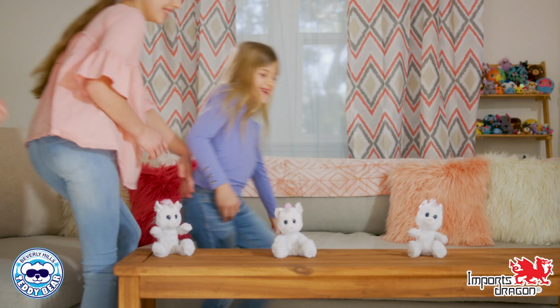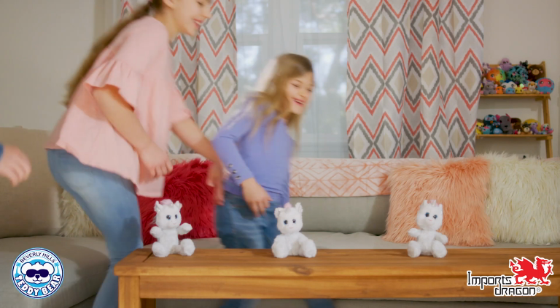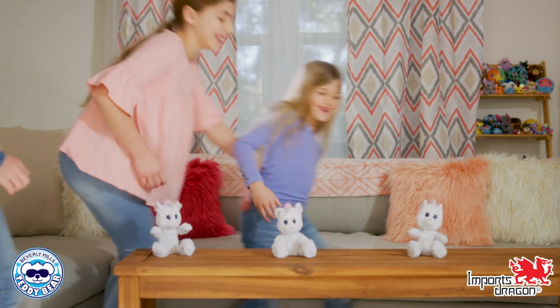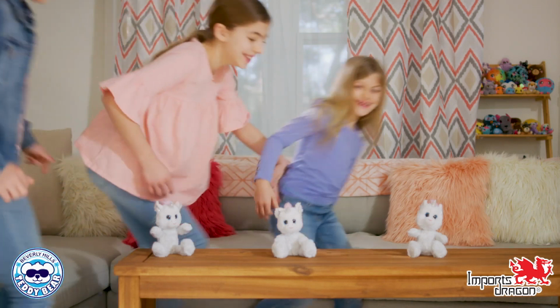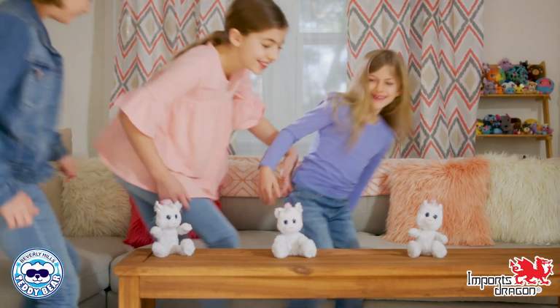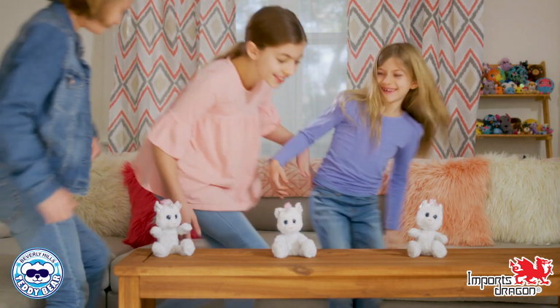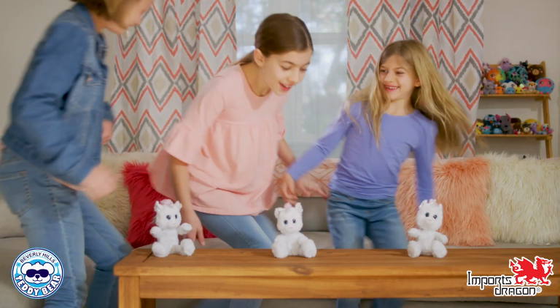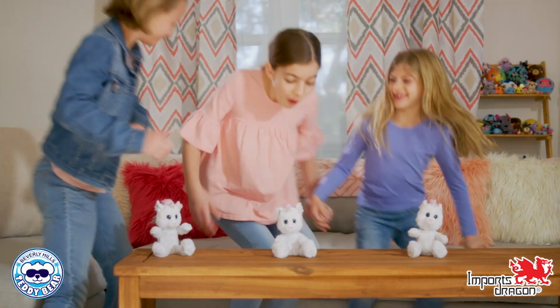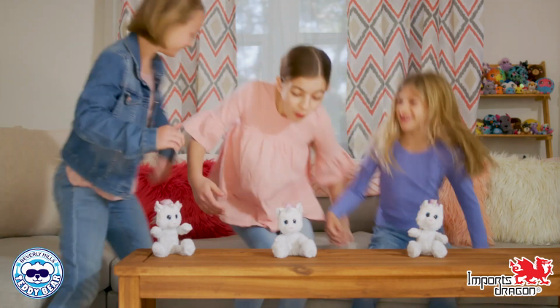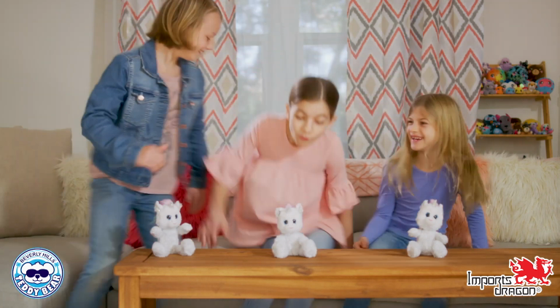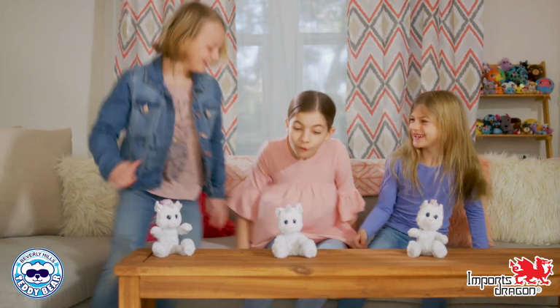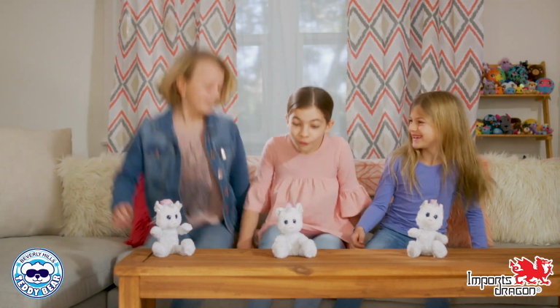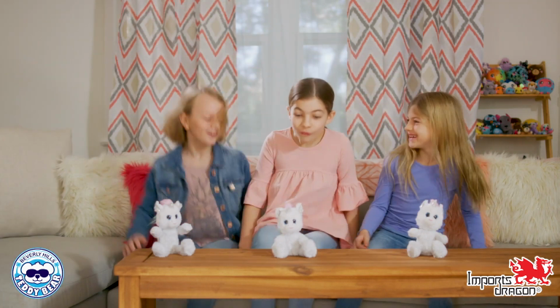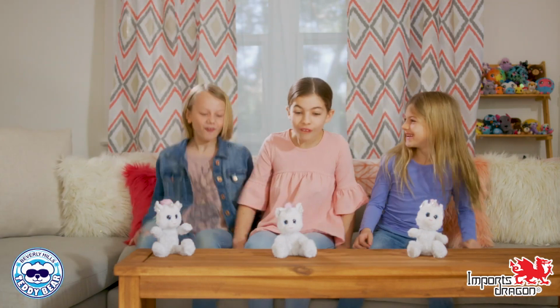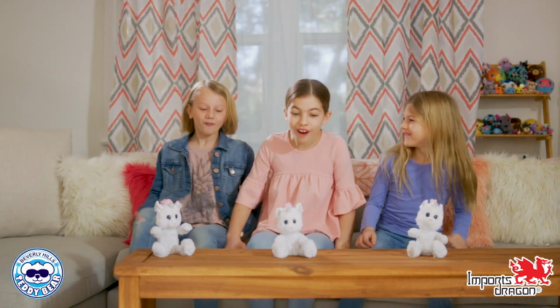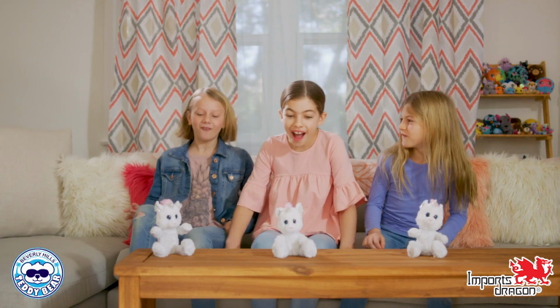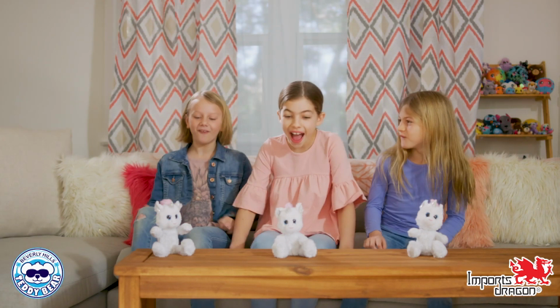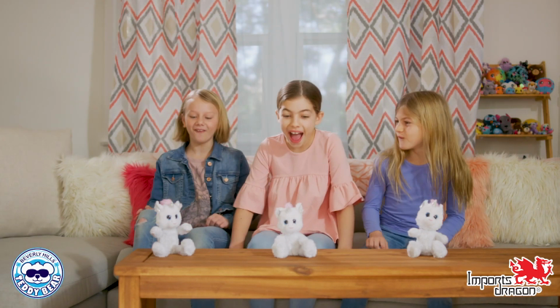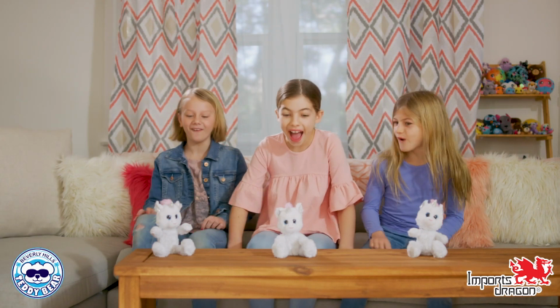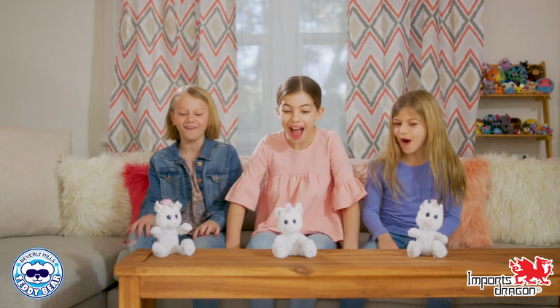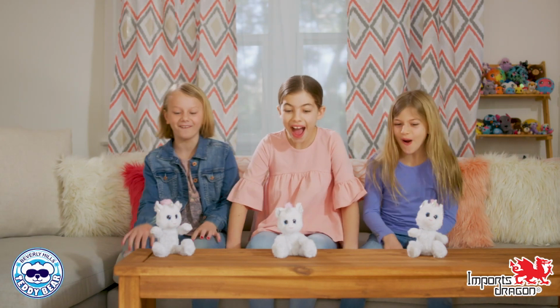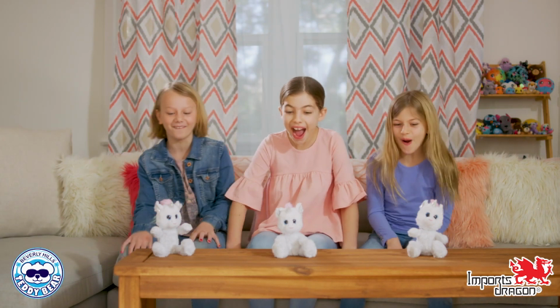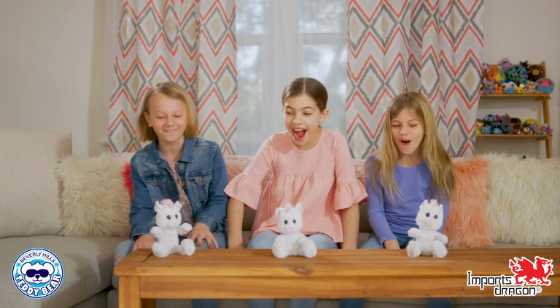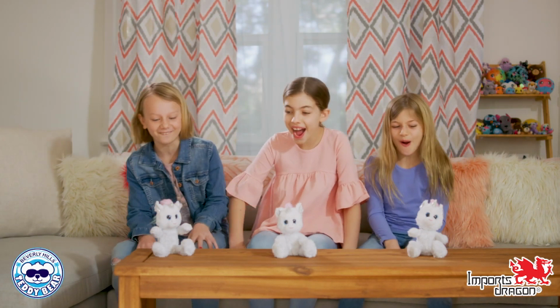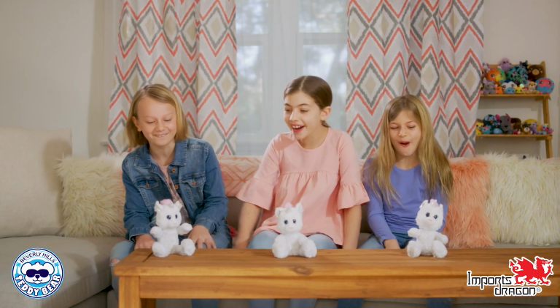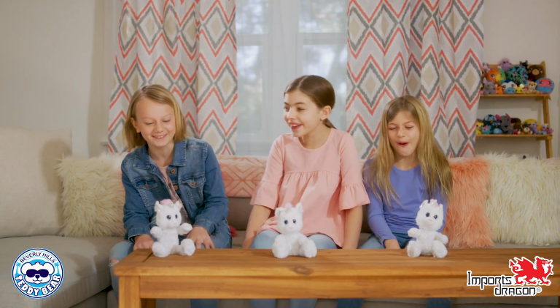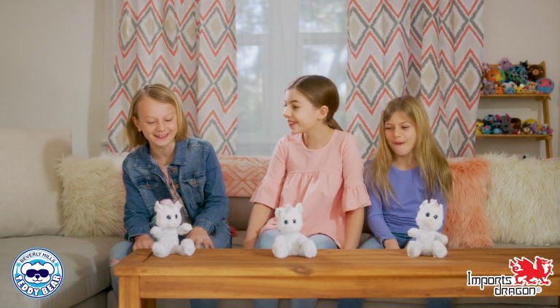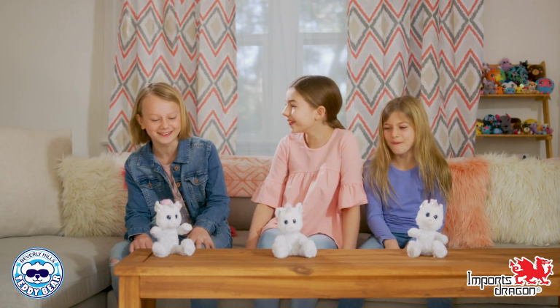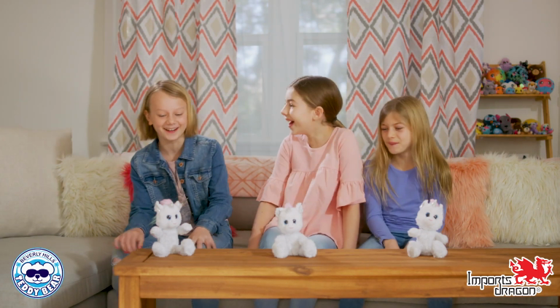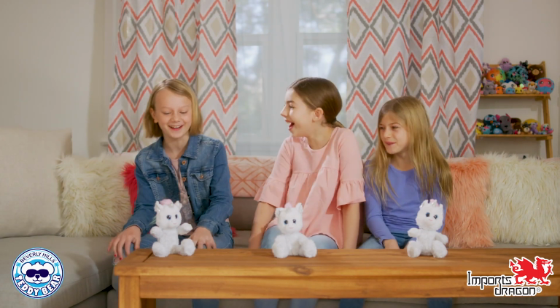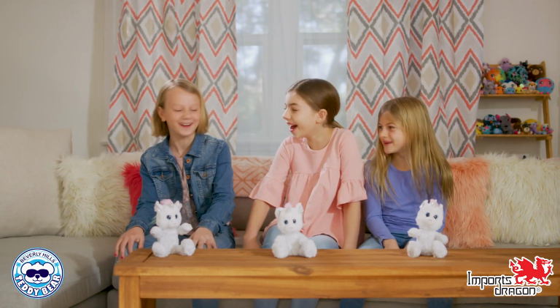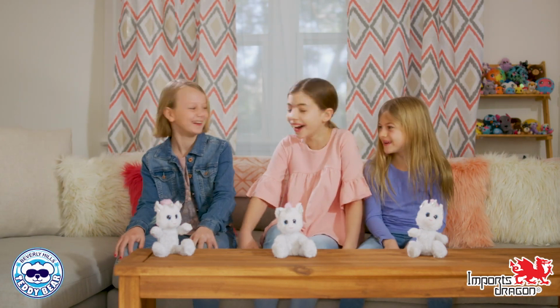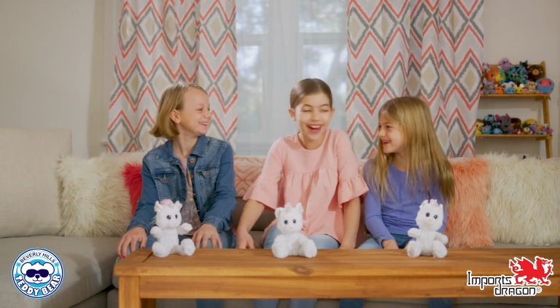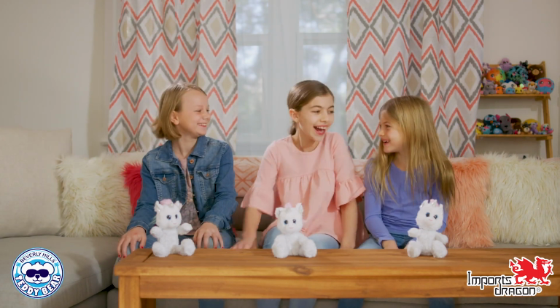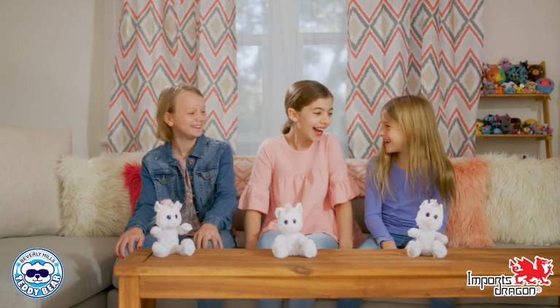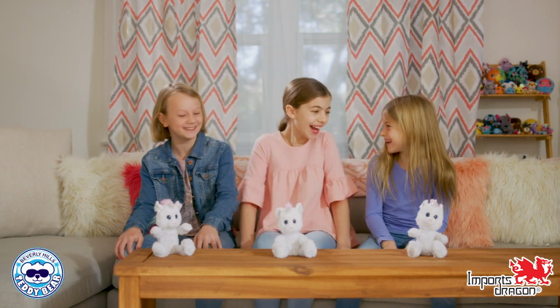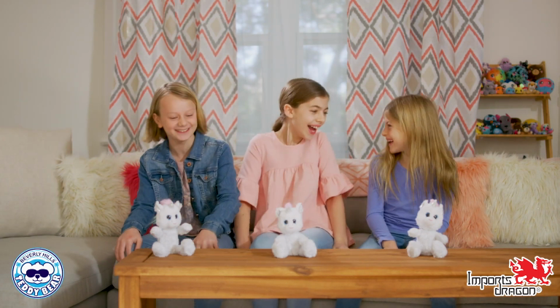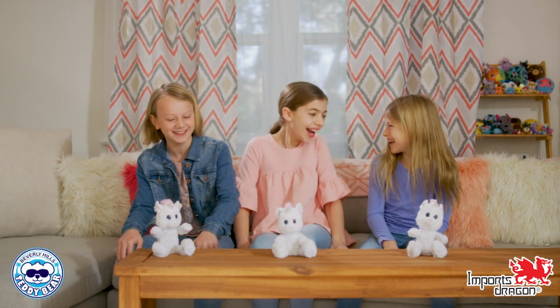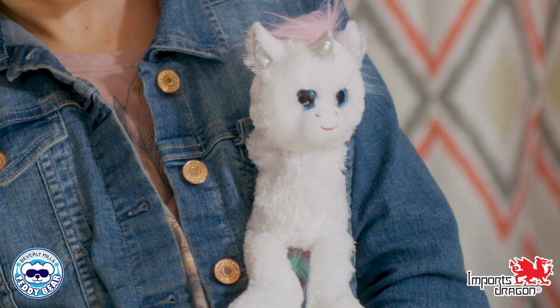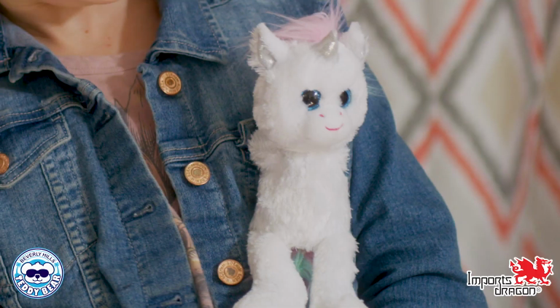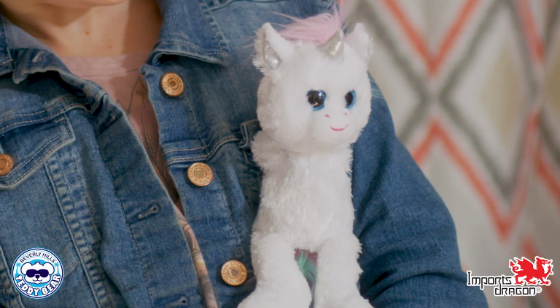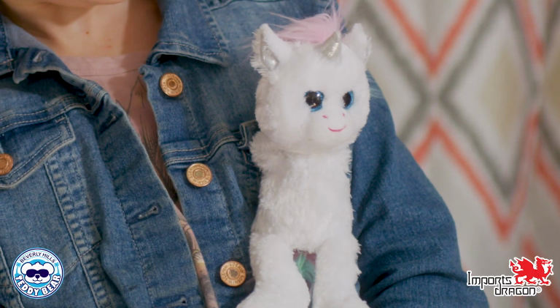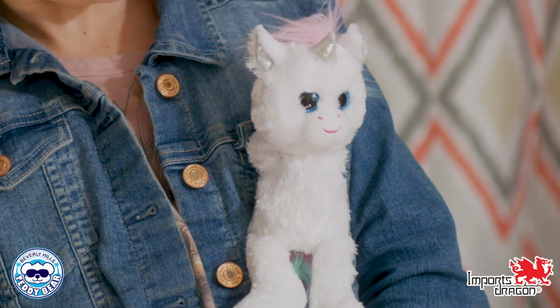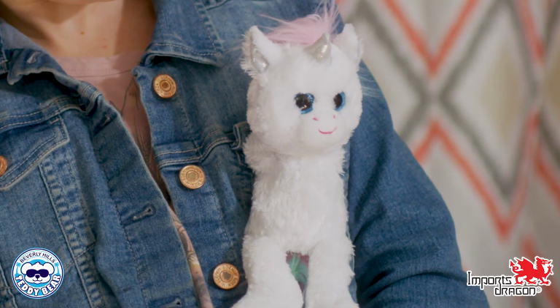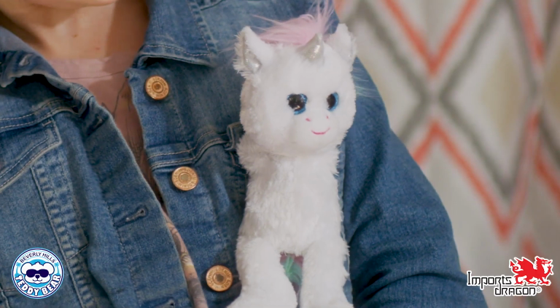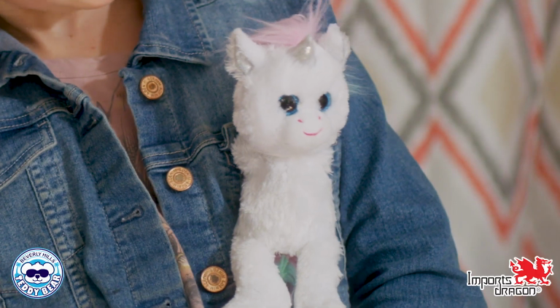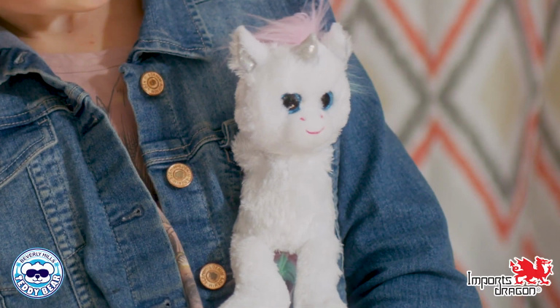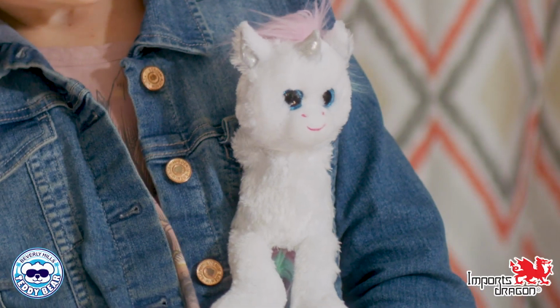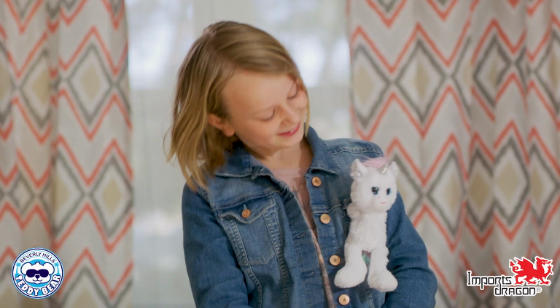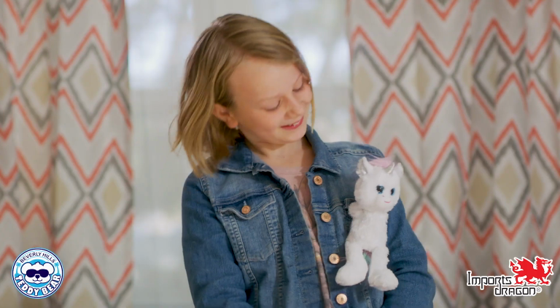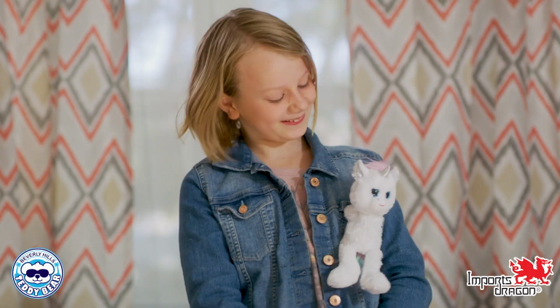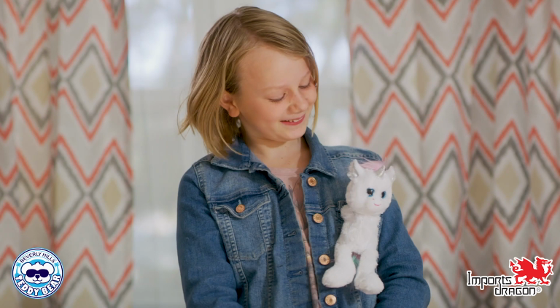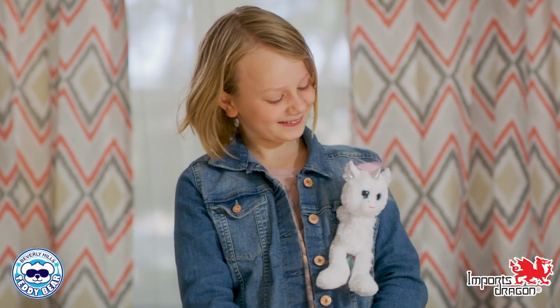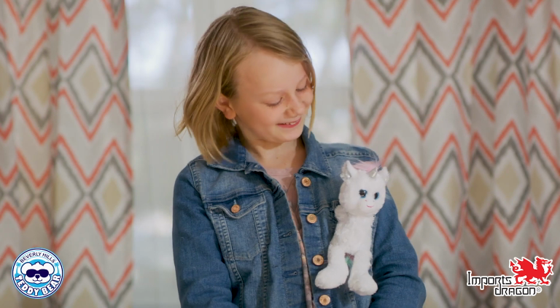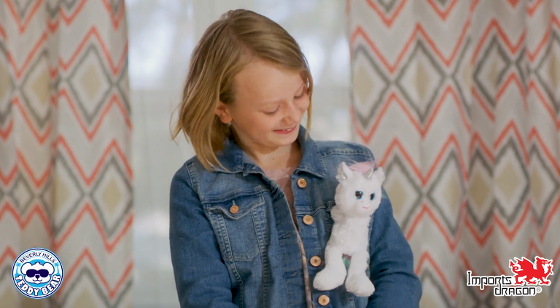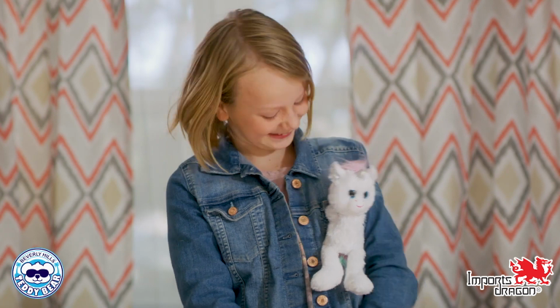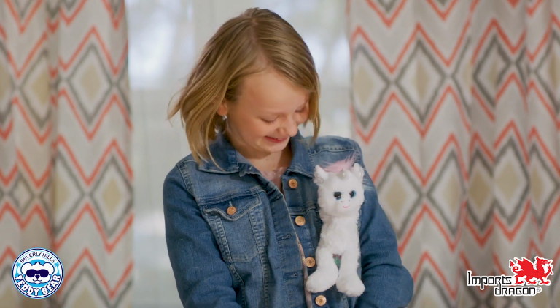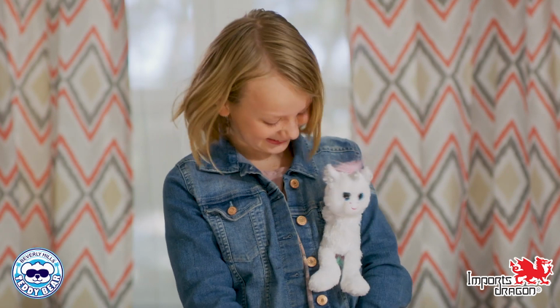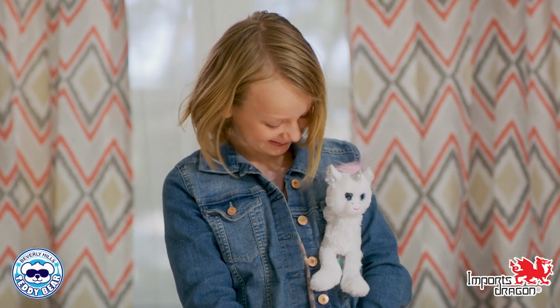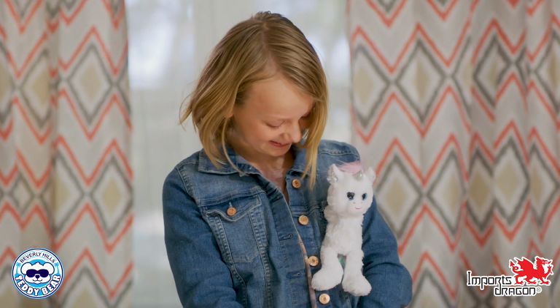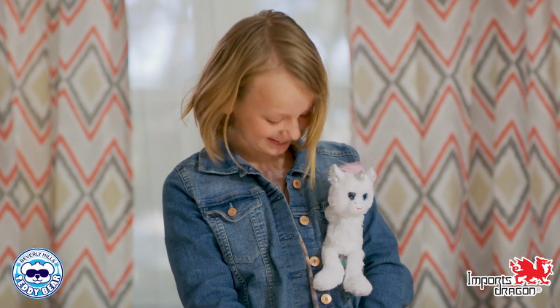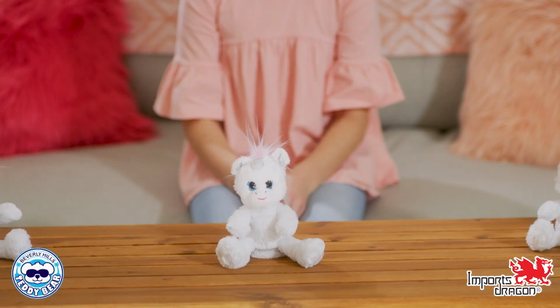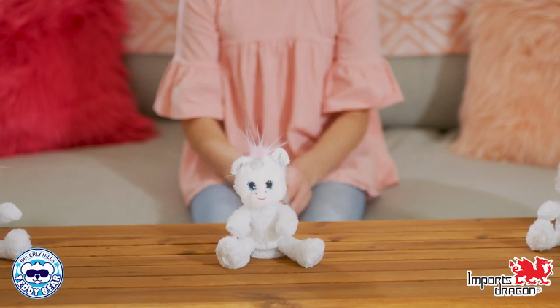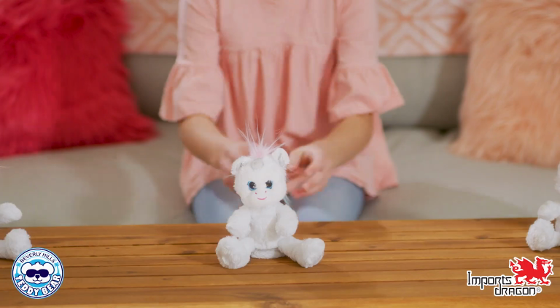Introducing BeGiggles, children's best new pal. With BeGiggles, you can bring fun wherever you go, hands-free.